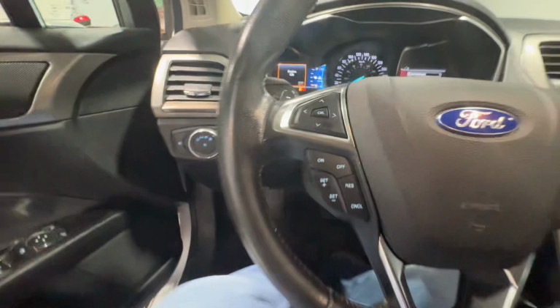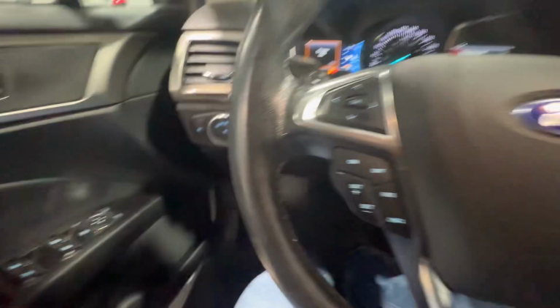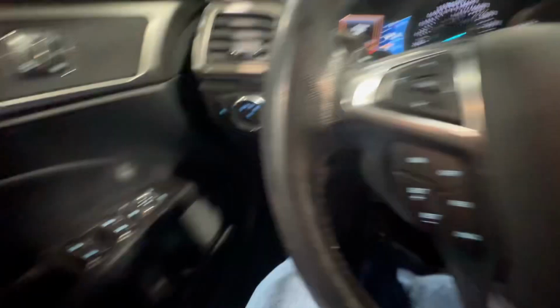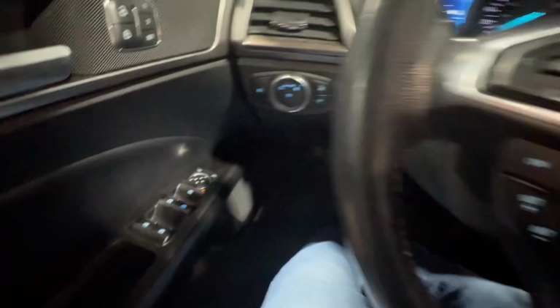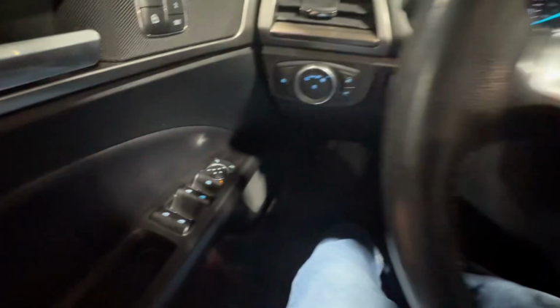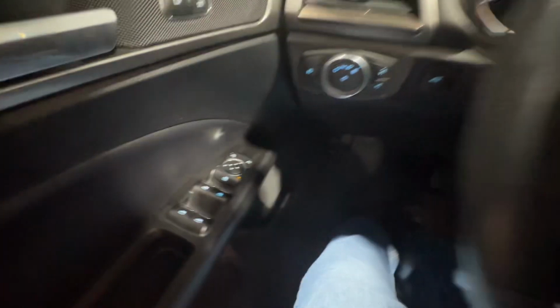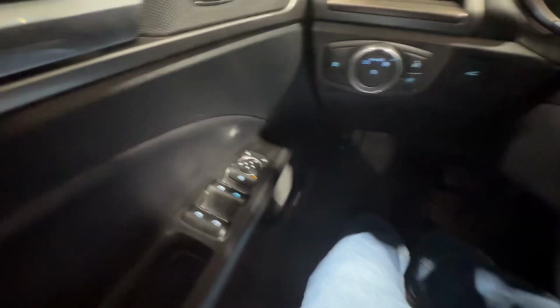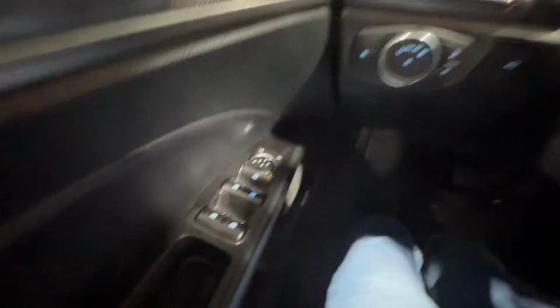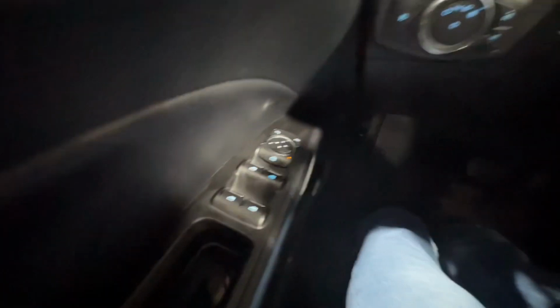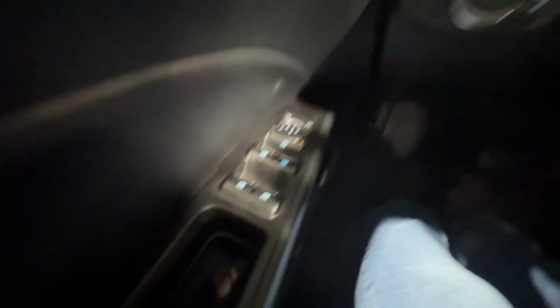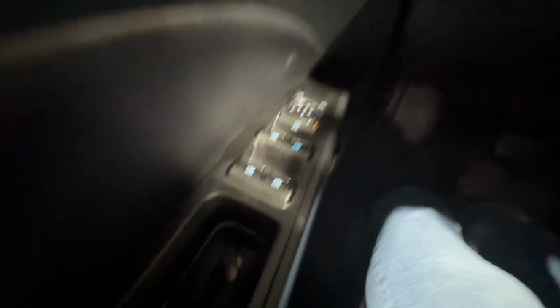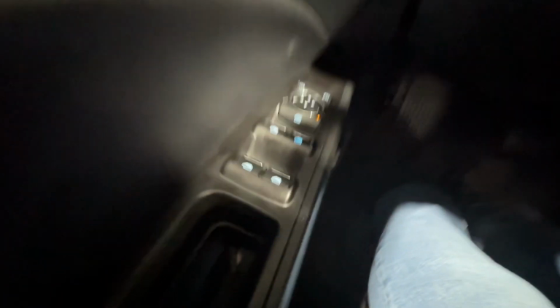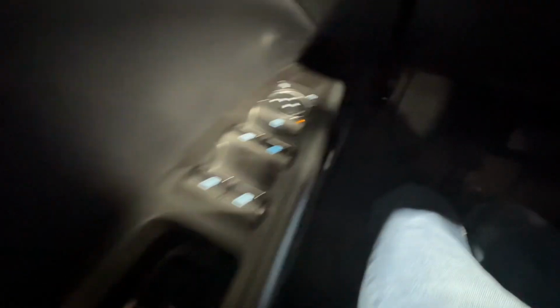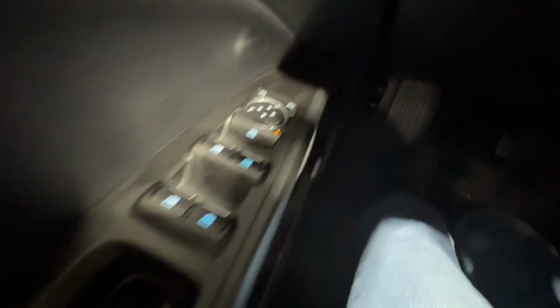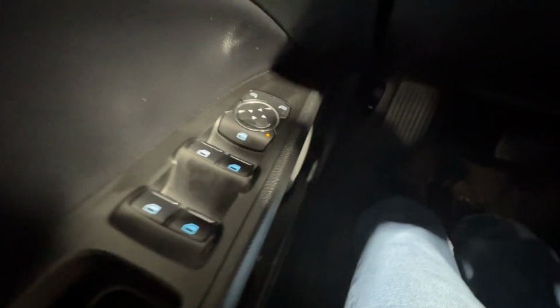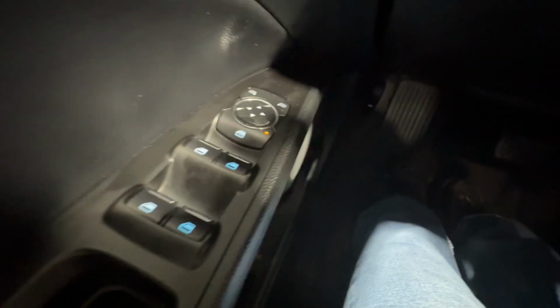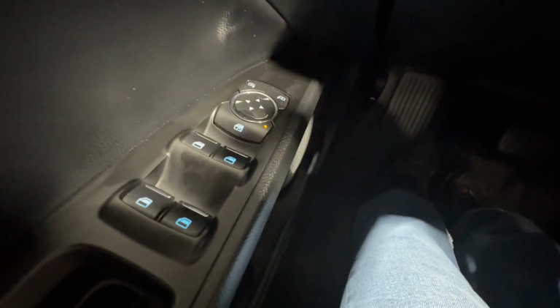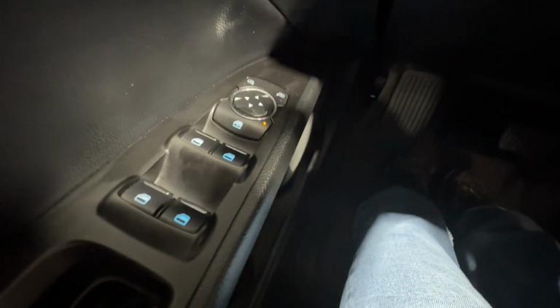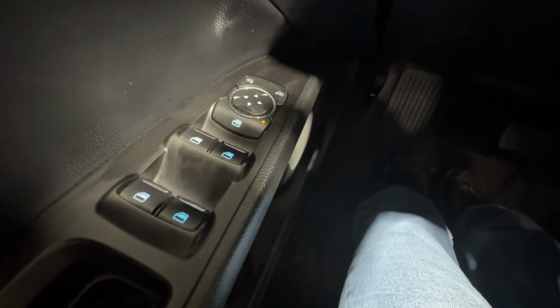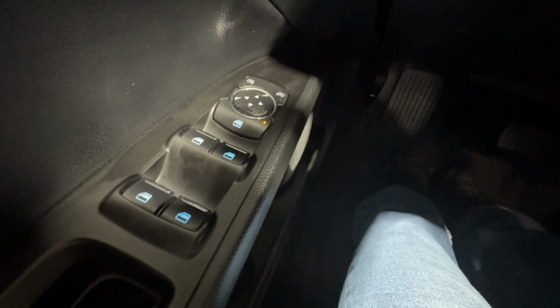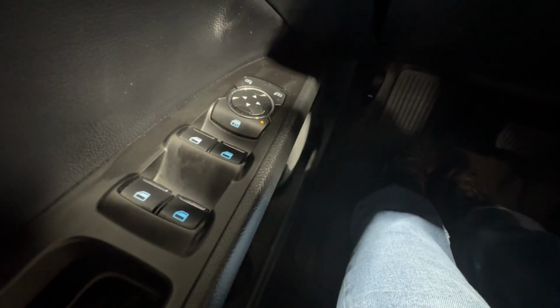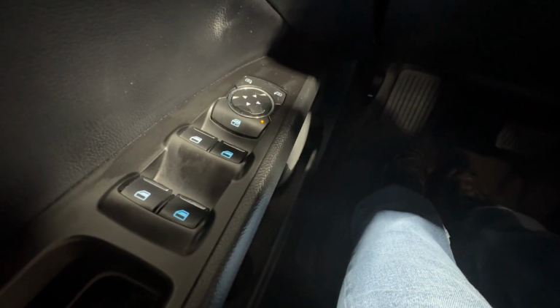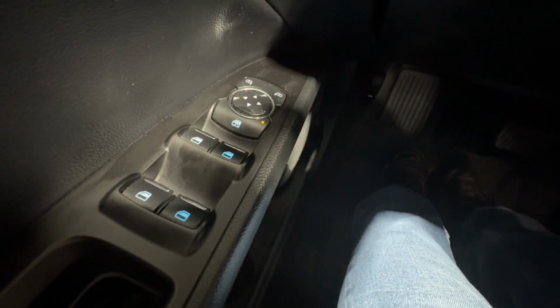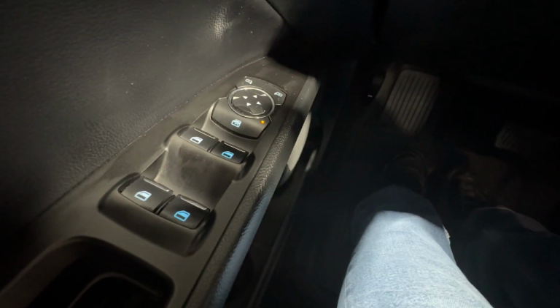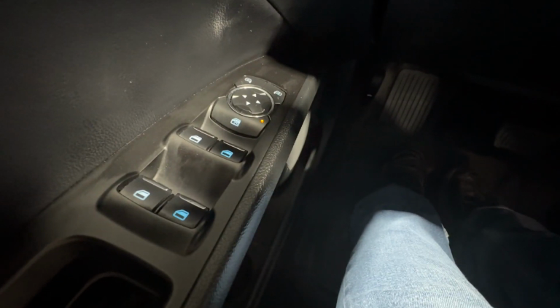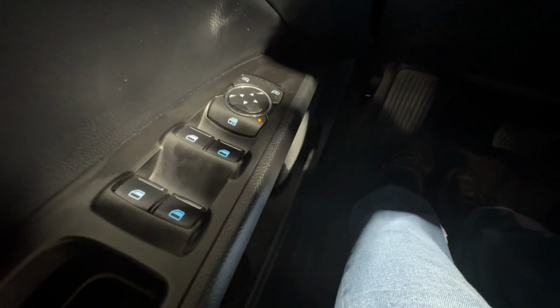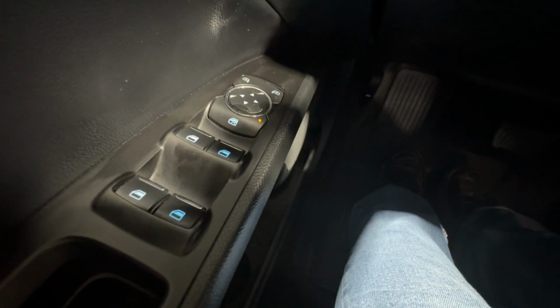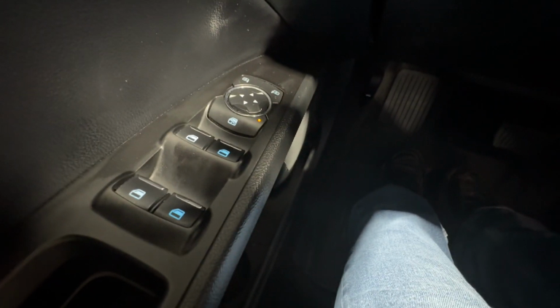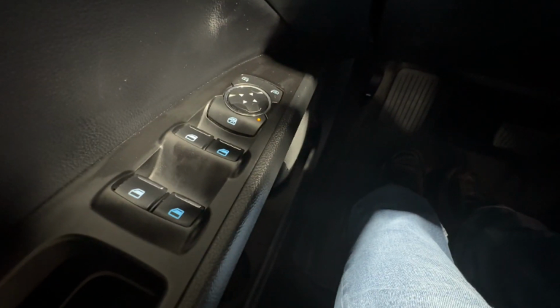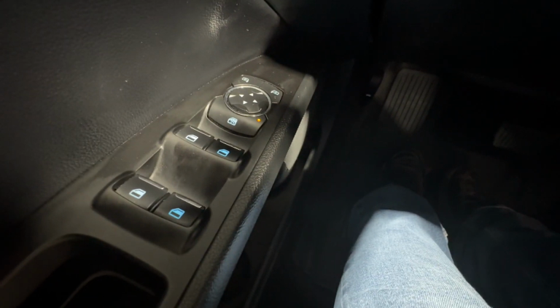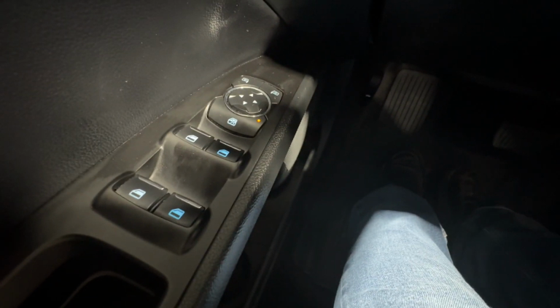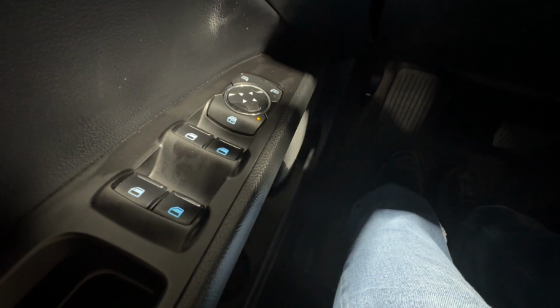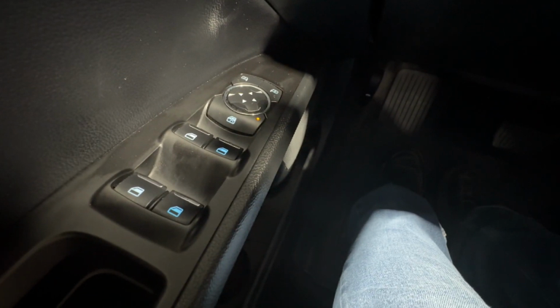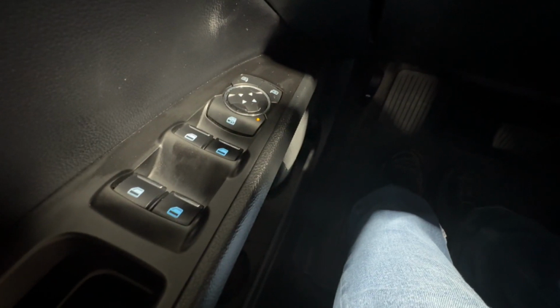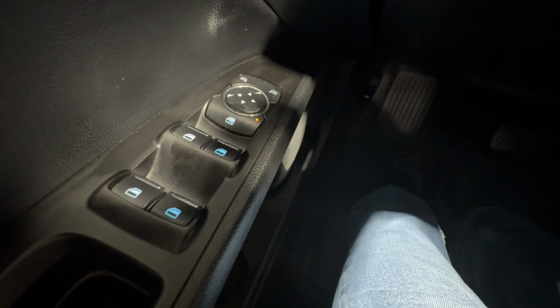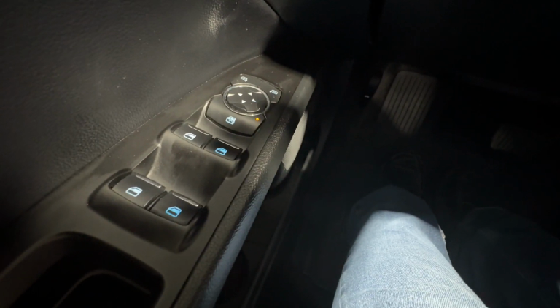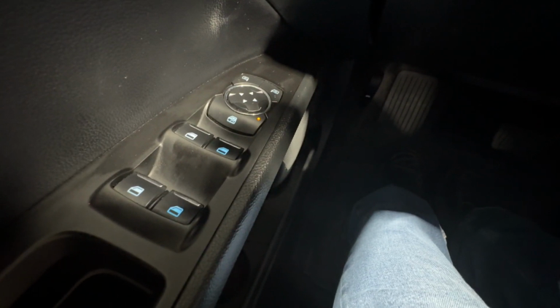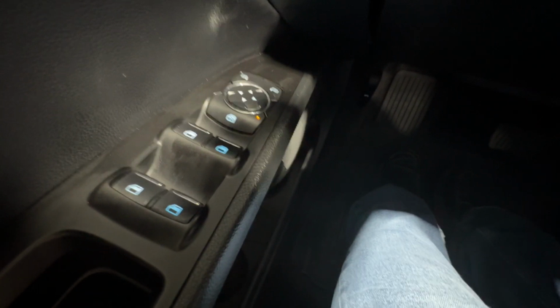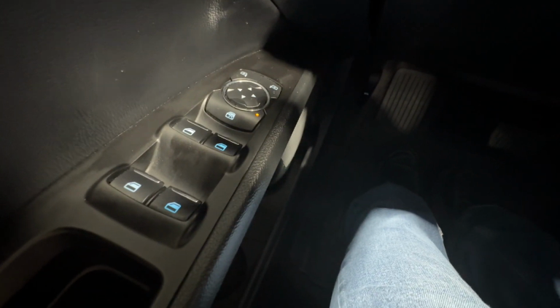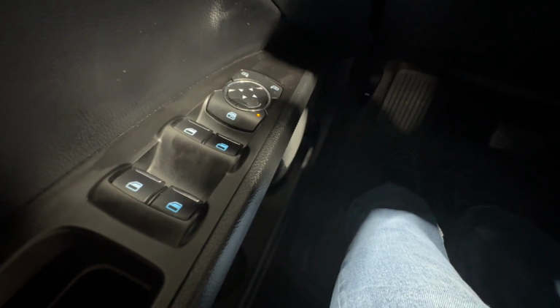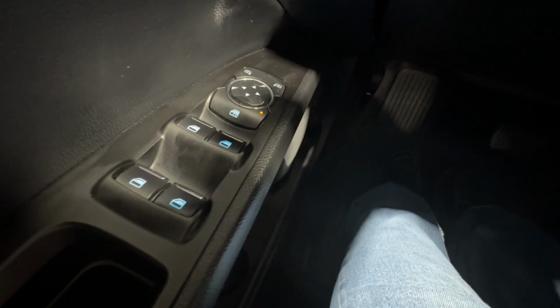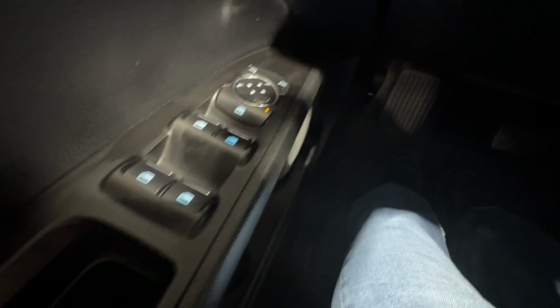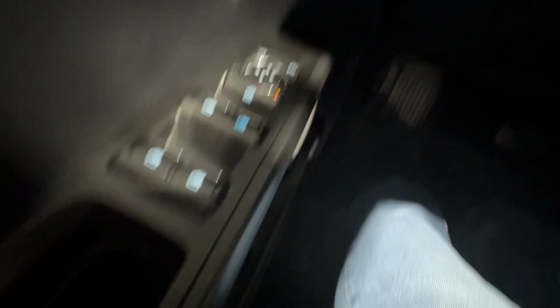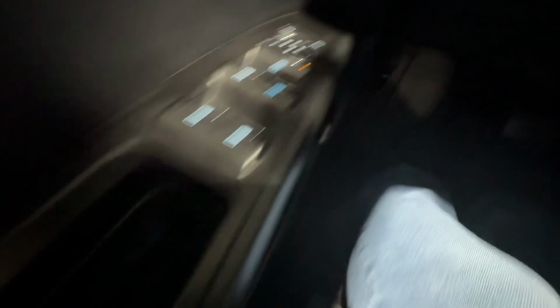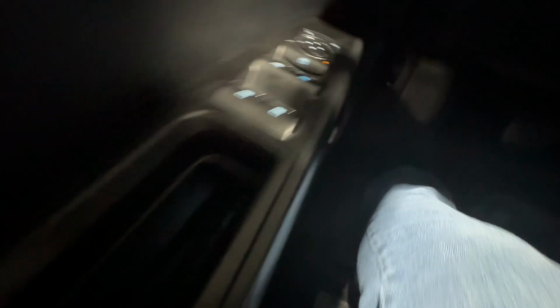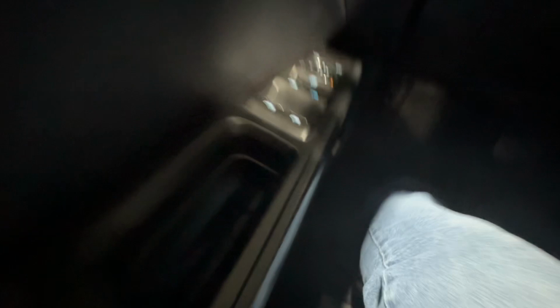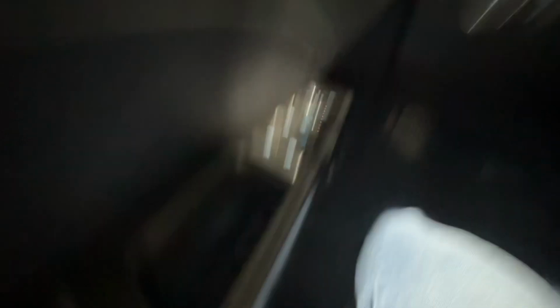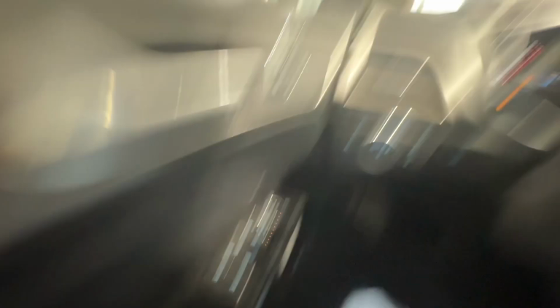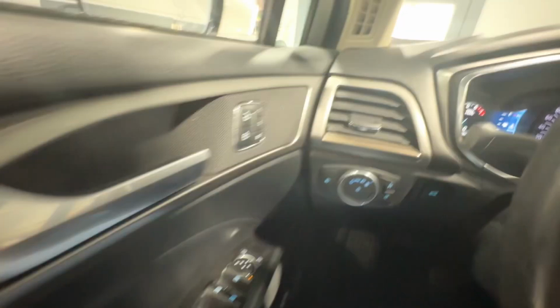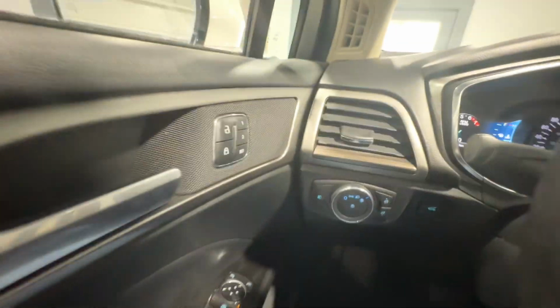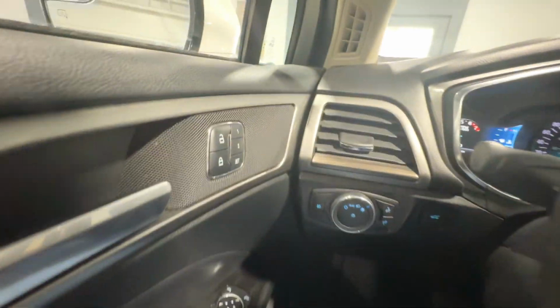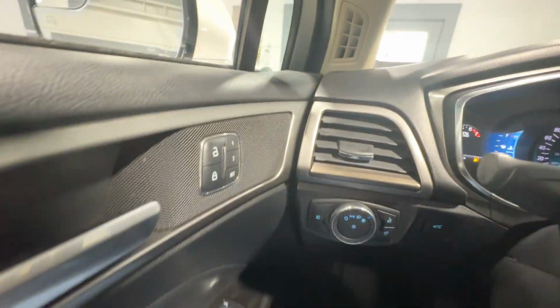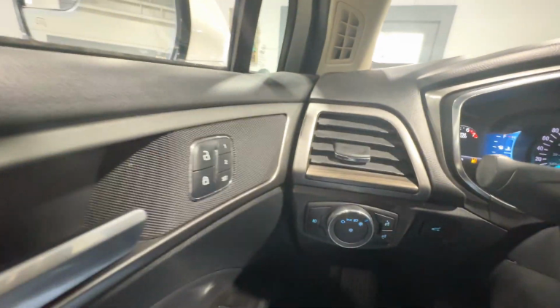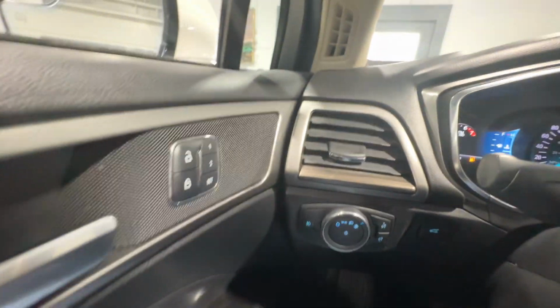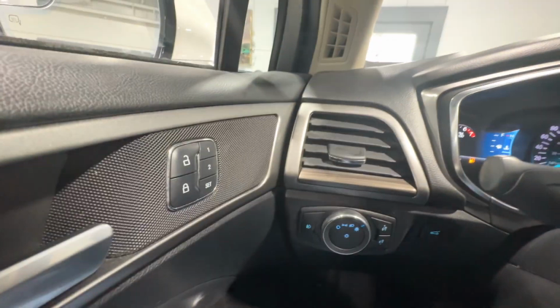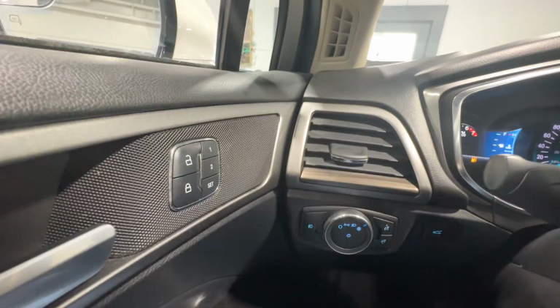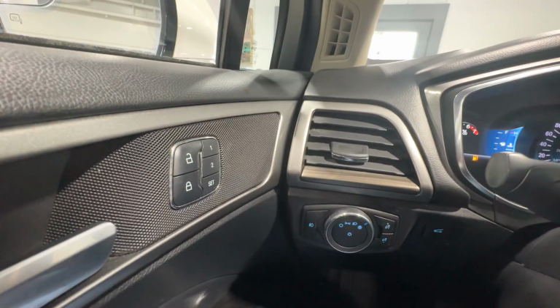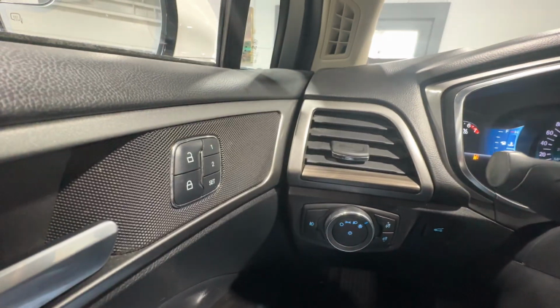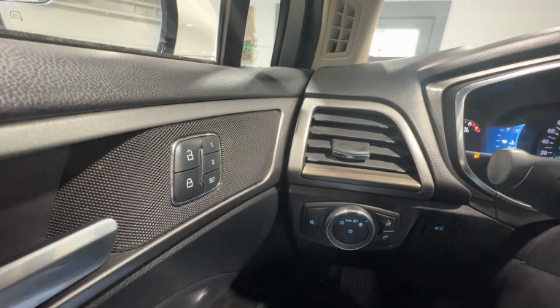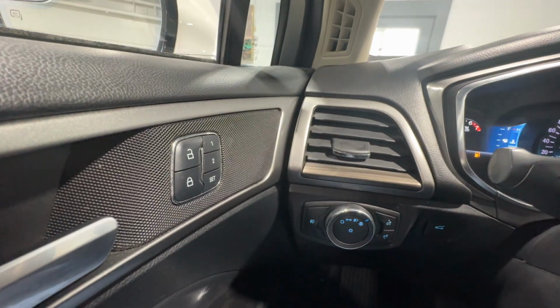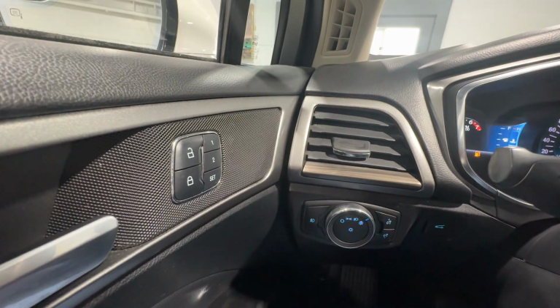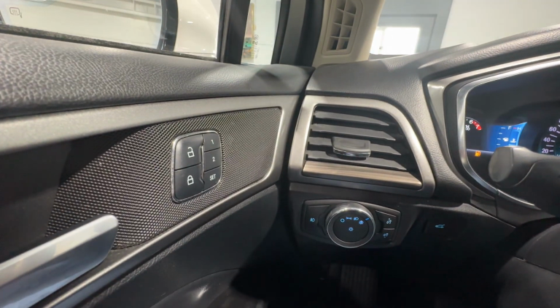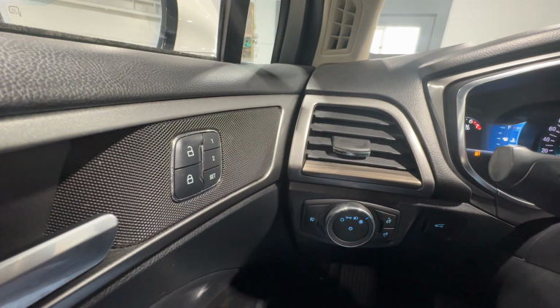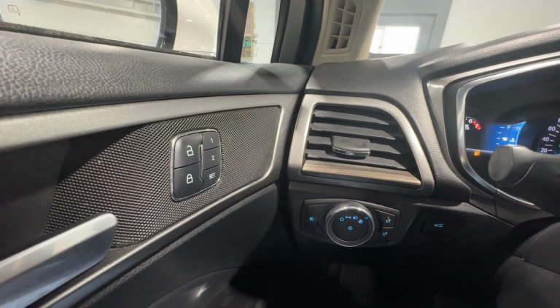Hopping inside, you have the controls for your windows on the left including one touch up and one touch down, and your memory seats available to you there.